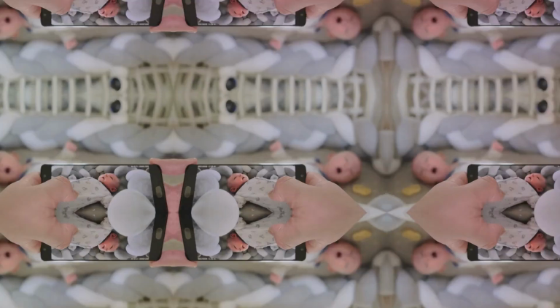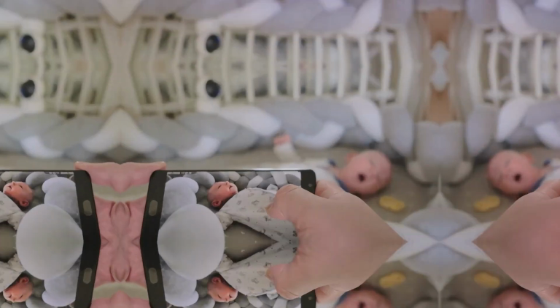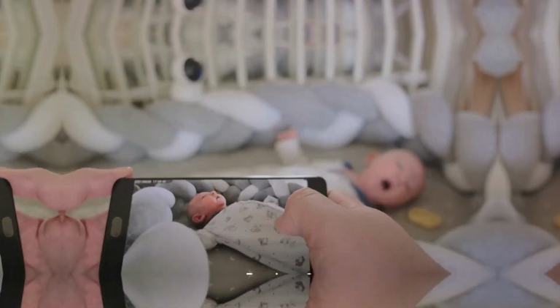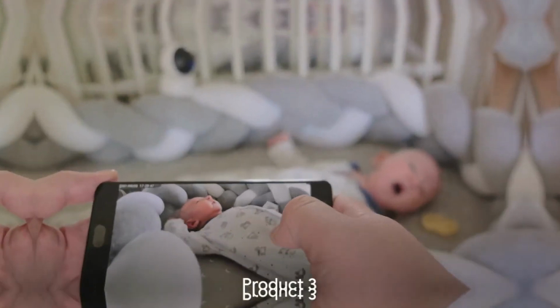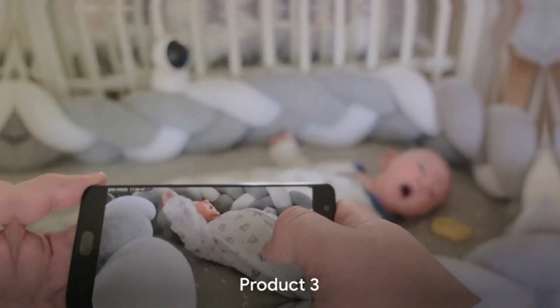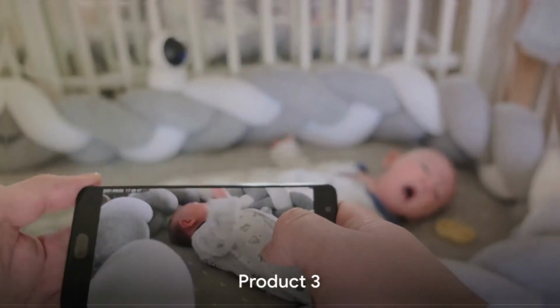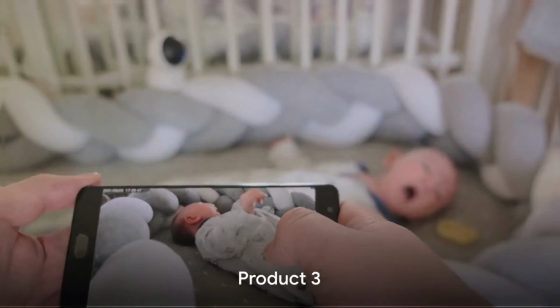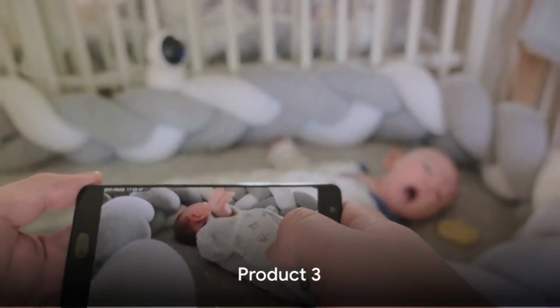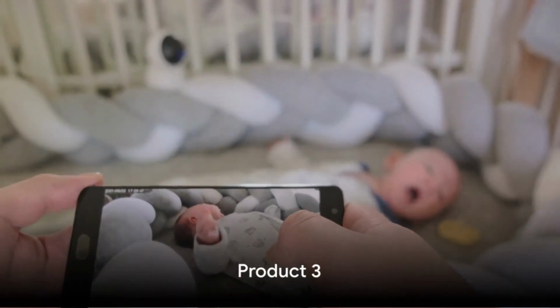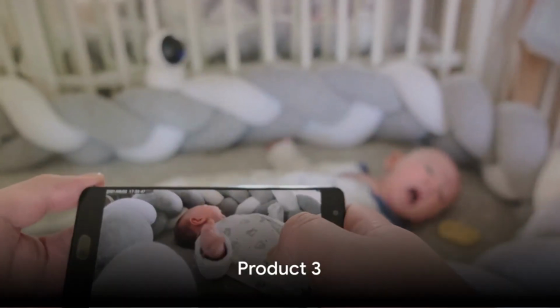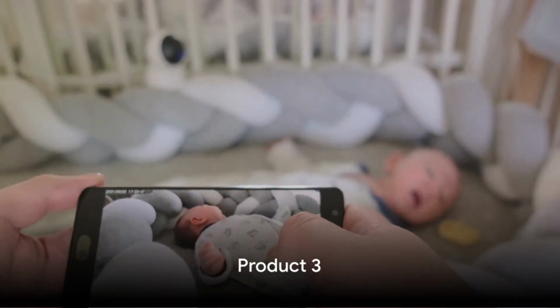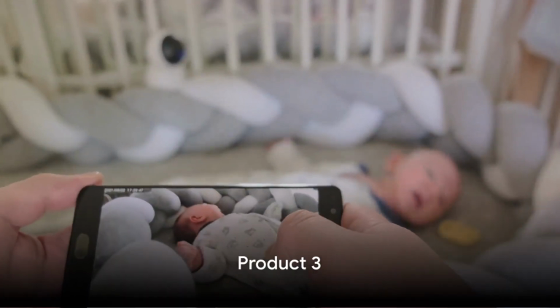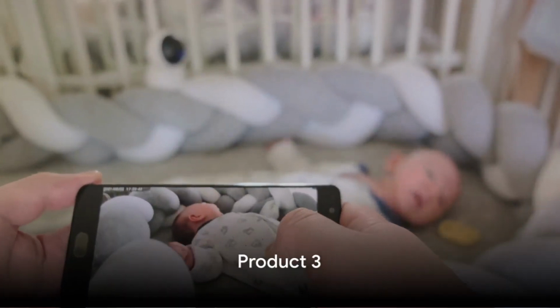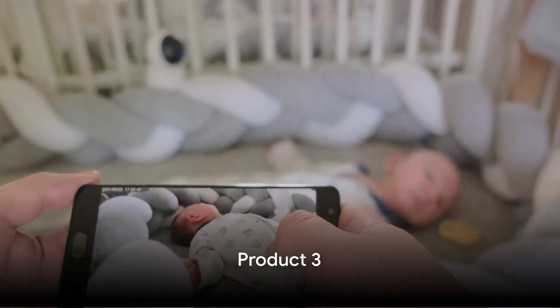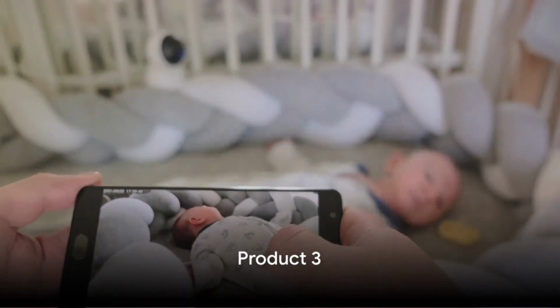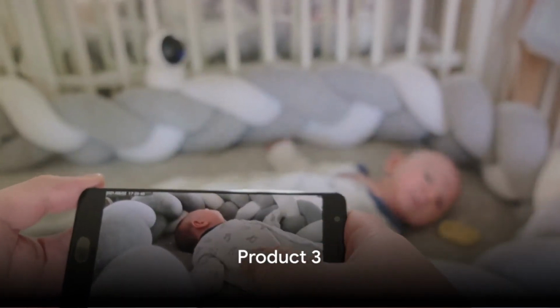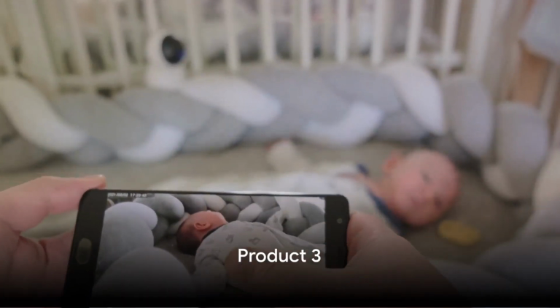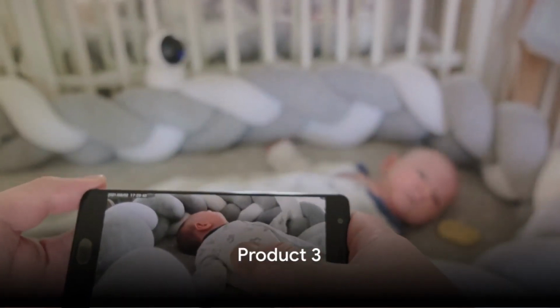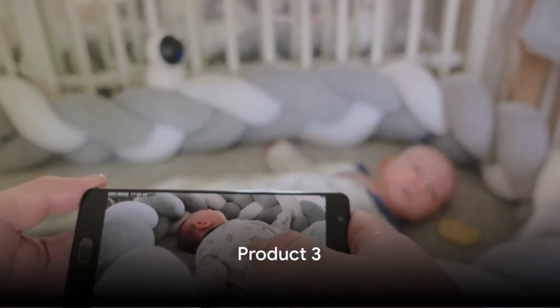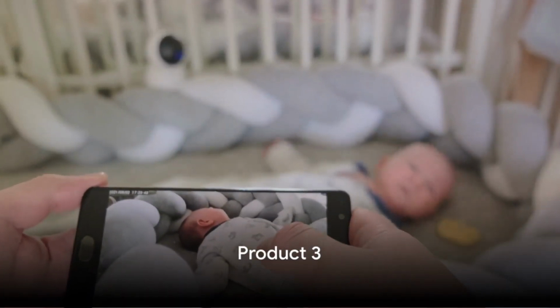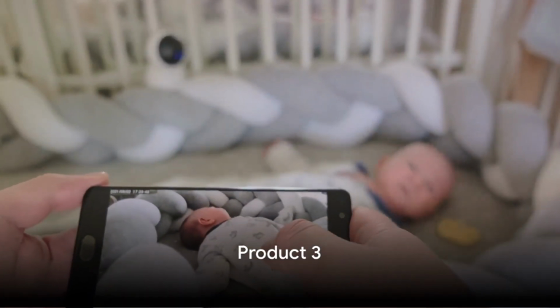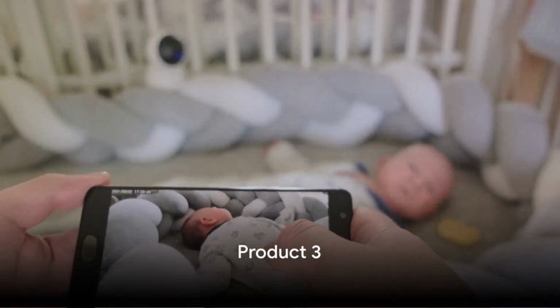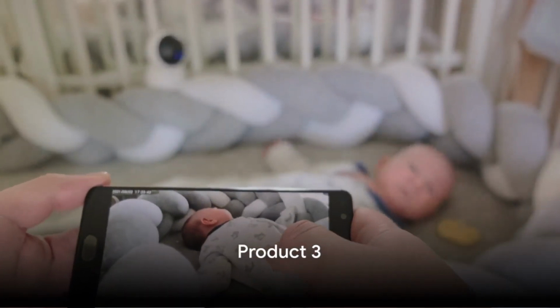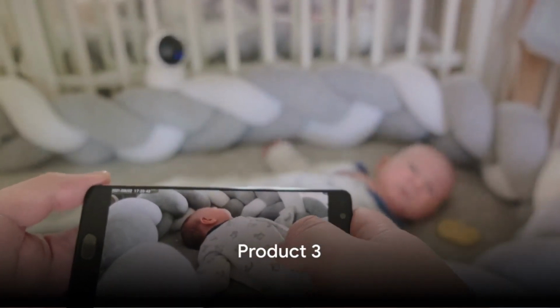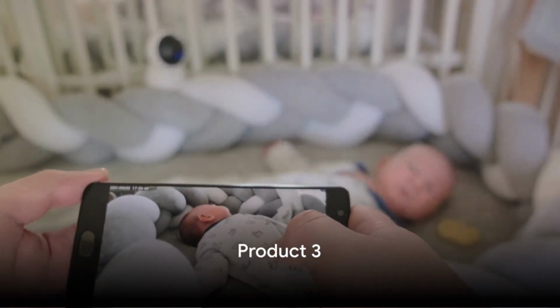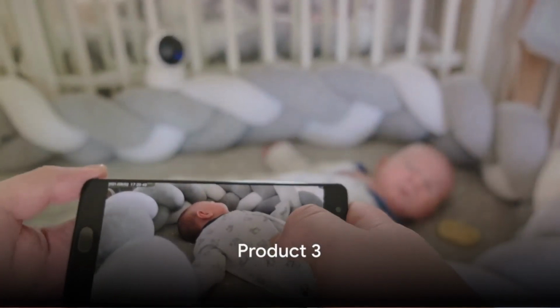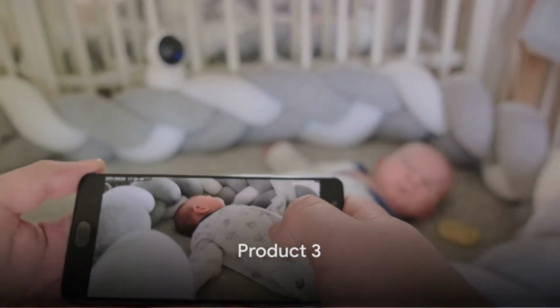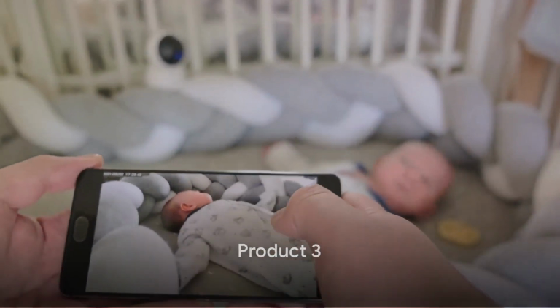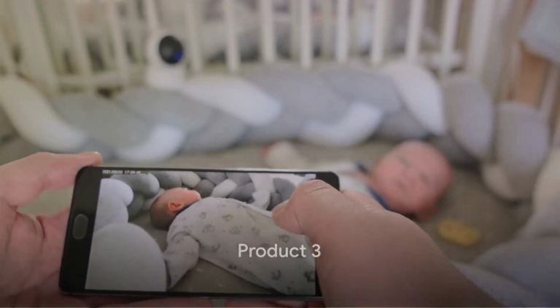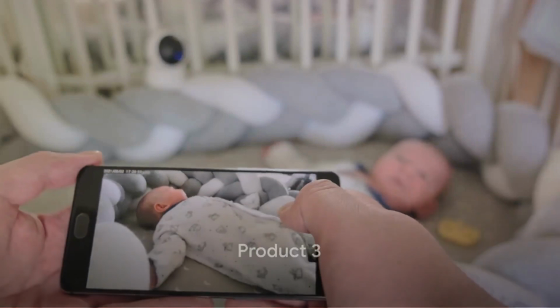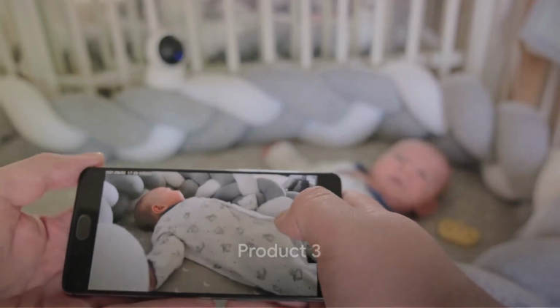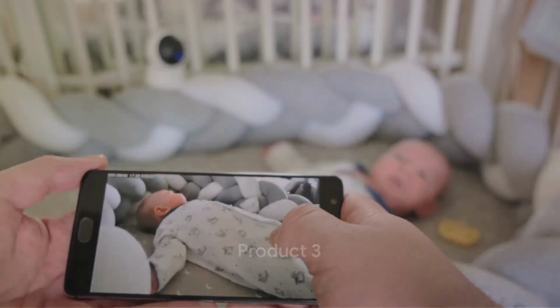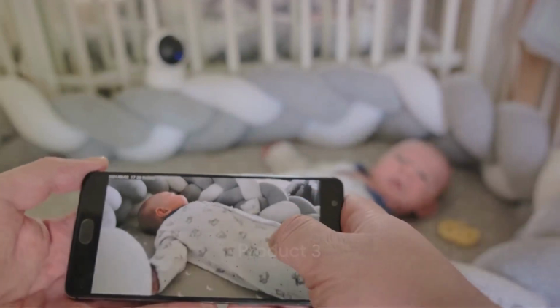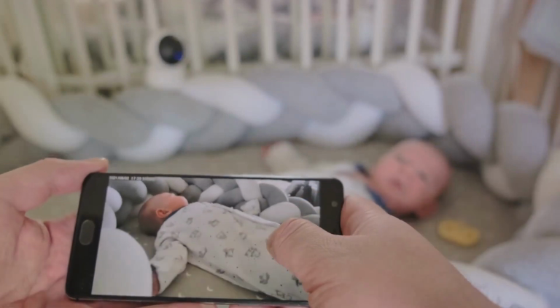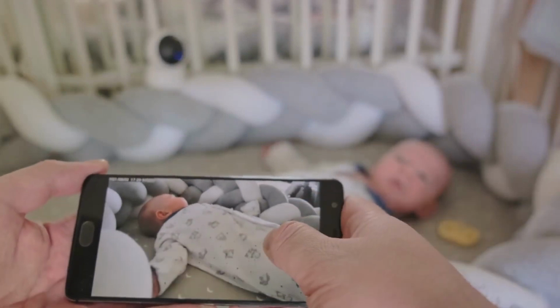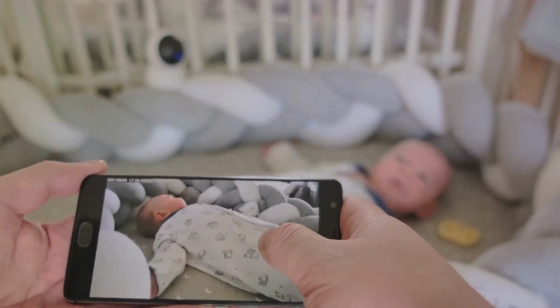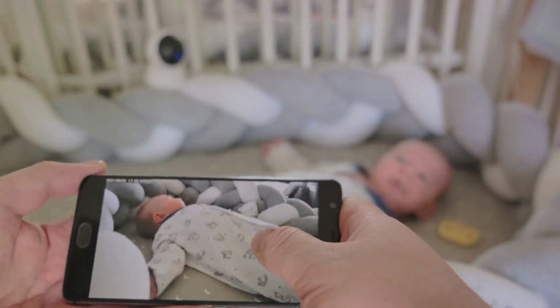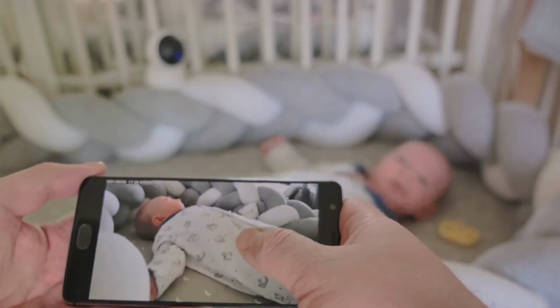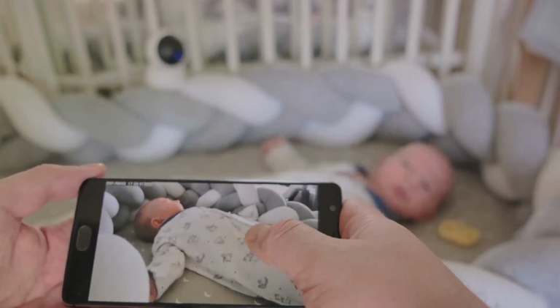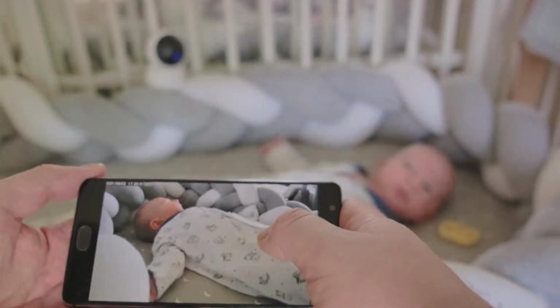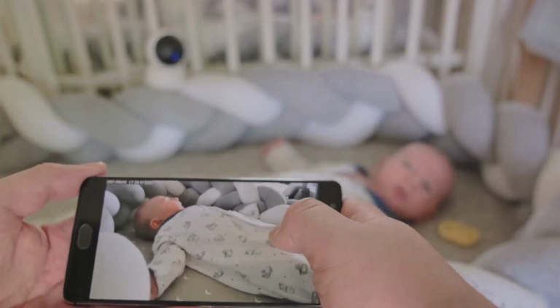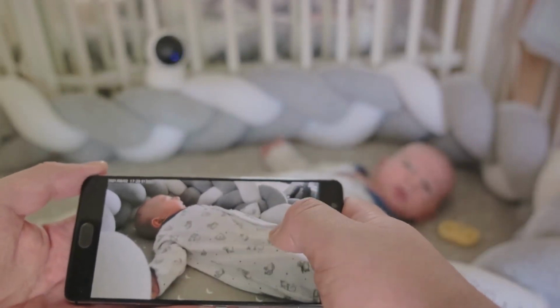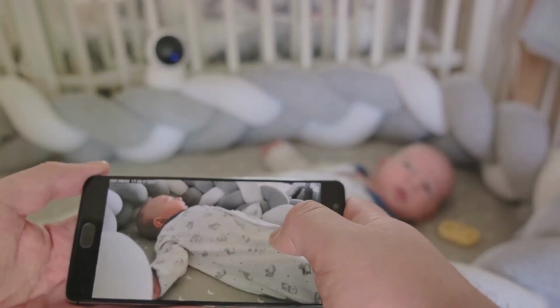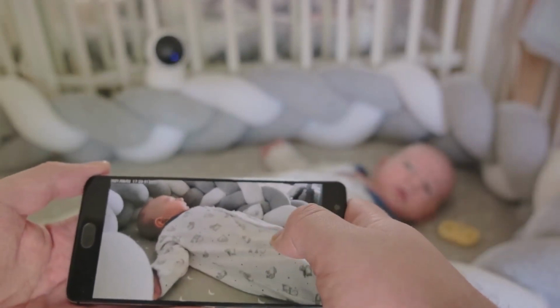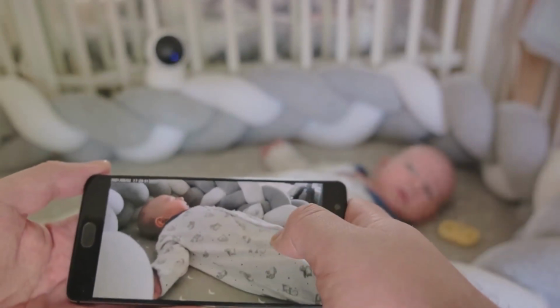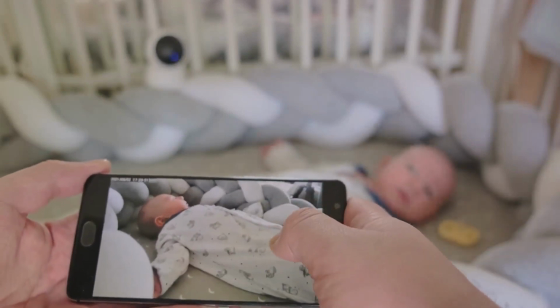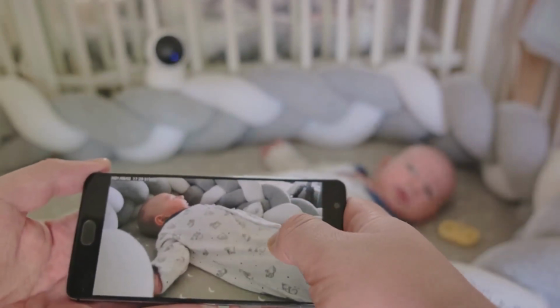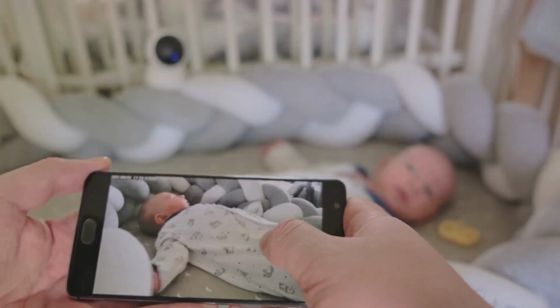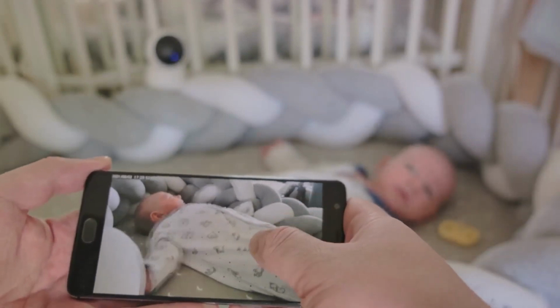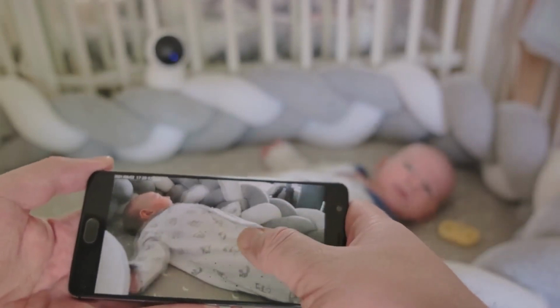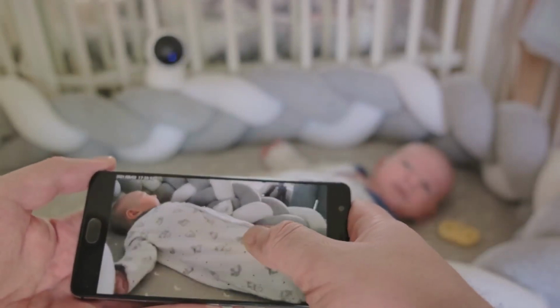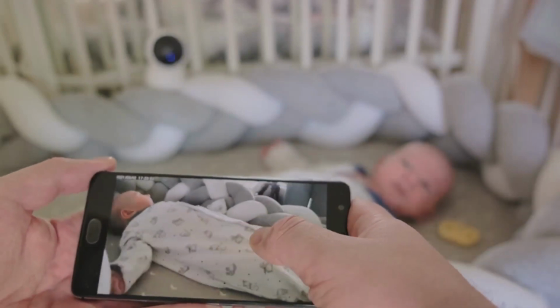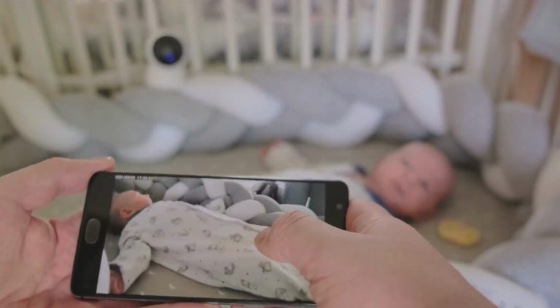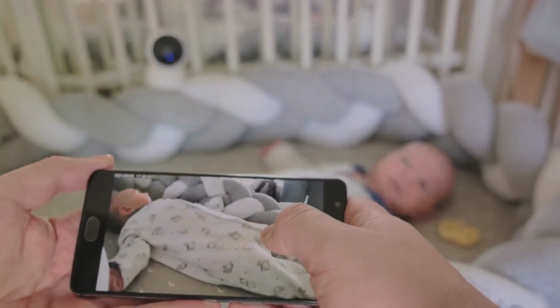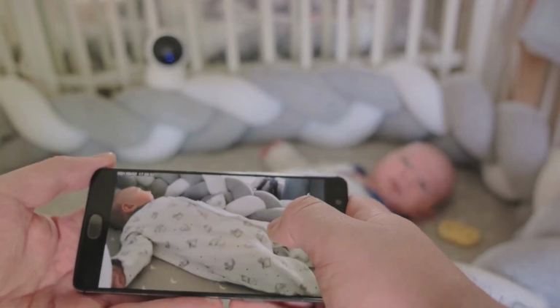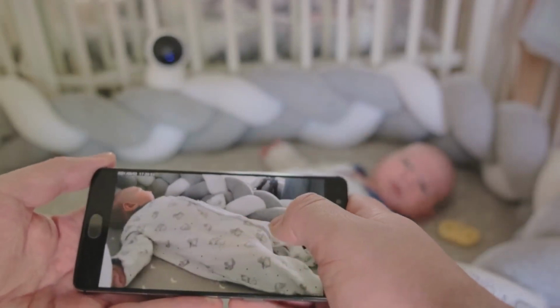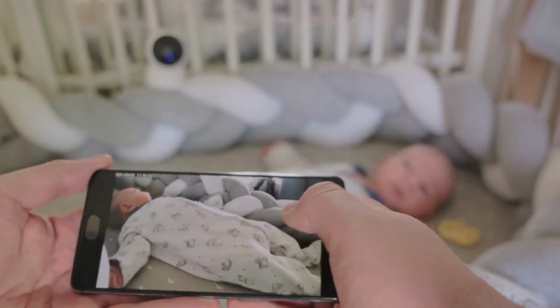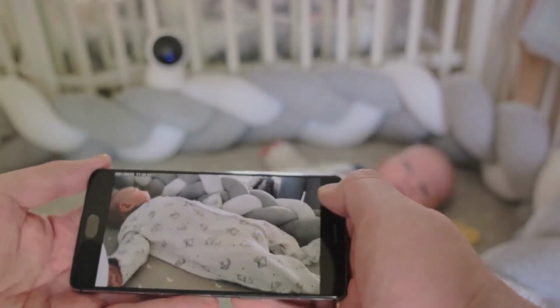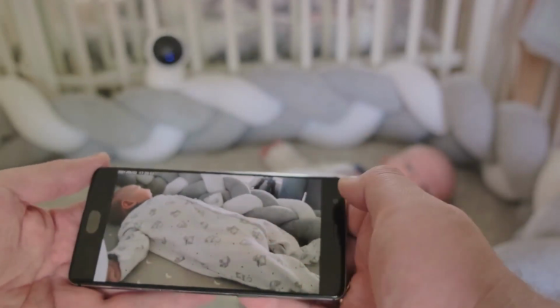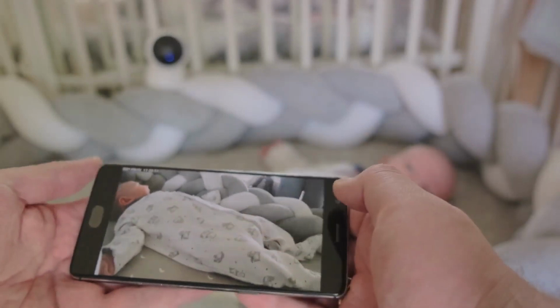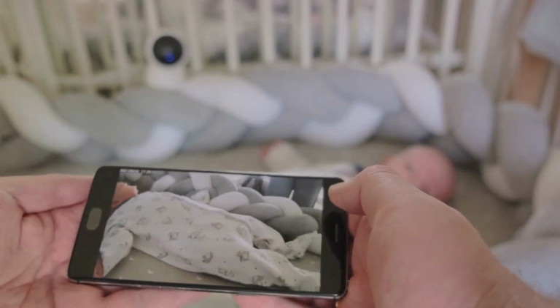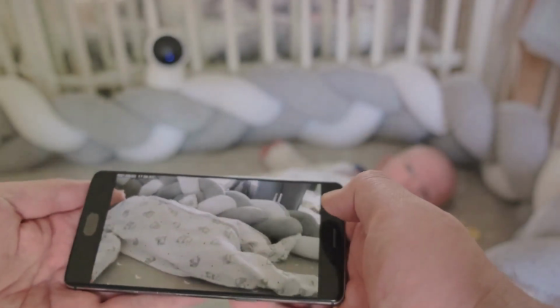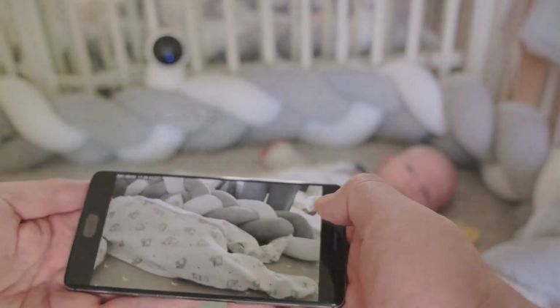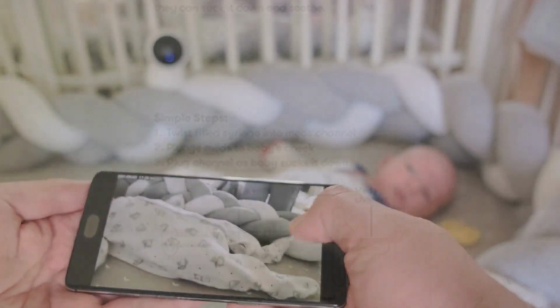Moving on to number 3, the Nano BB Baby Pacifier Zero to 3 months, with orthodontic curves that fit comfortably with face contour — redefining baby care.